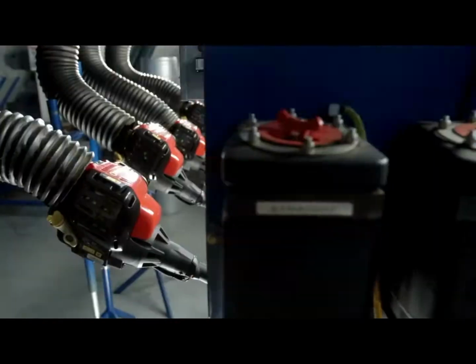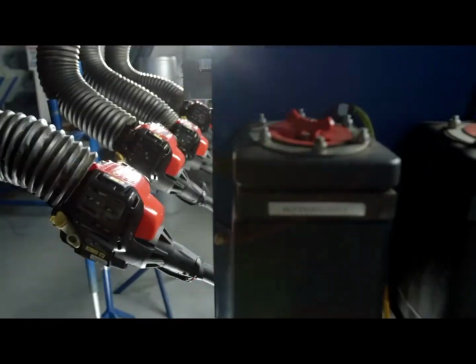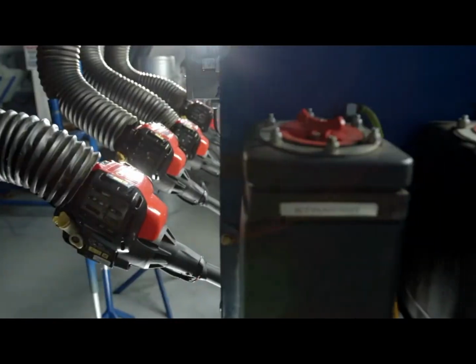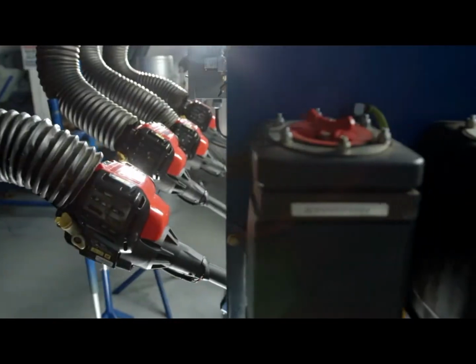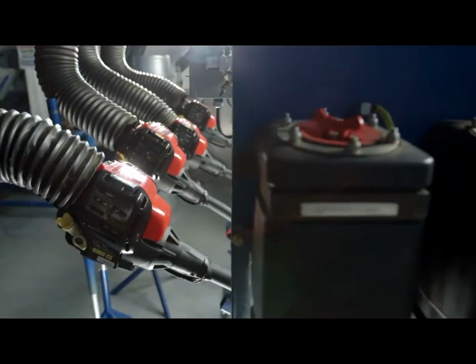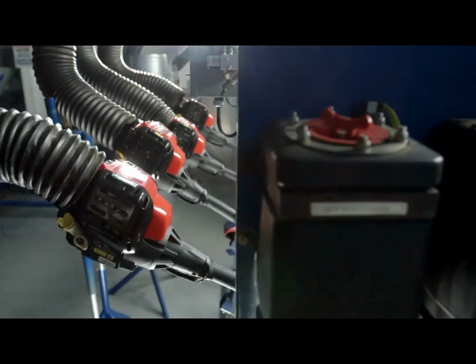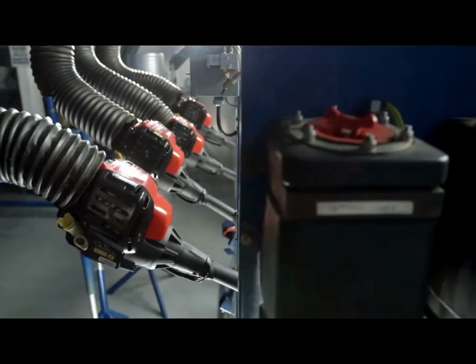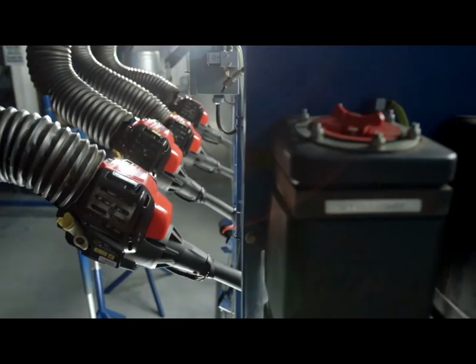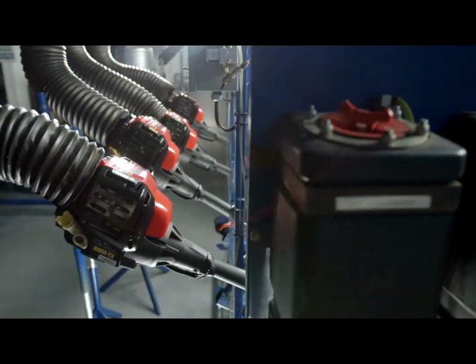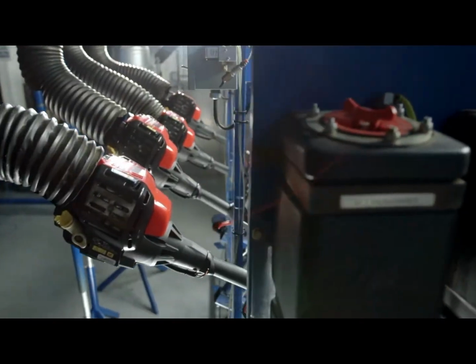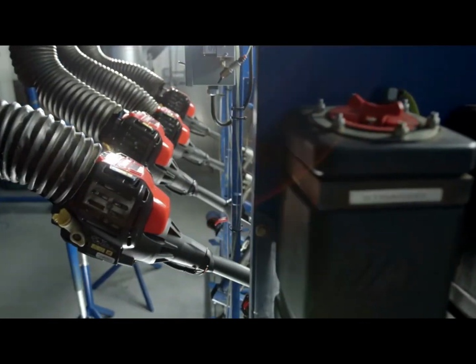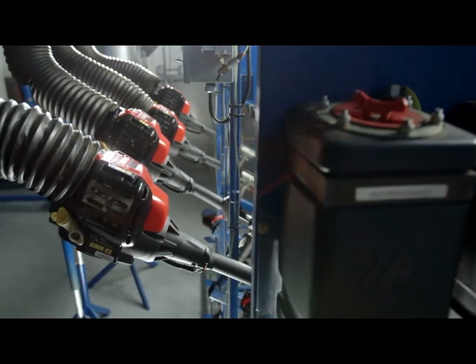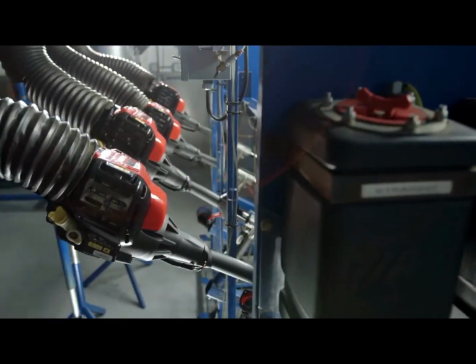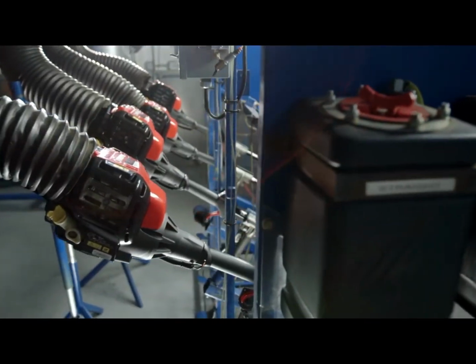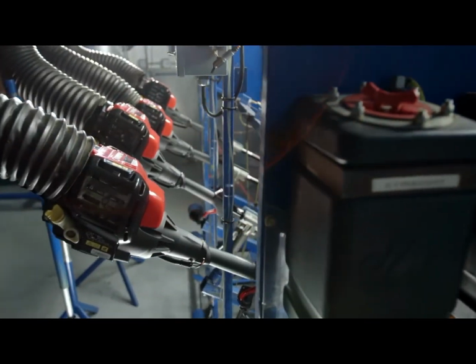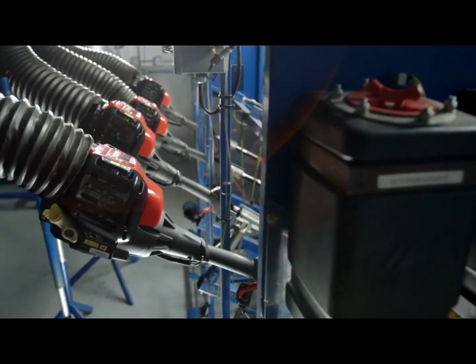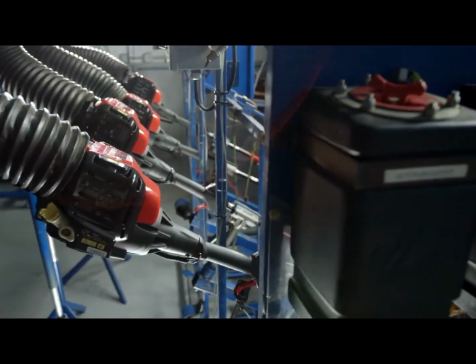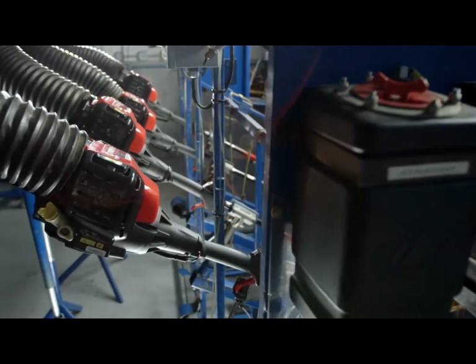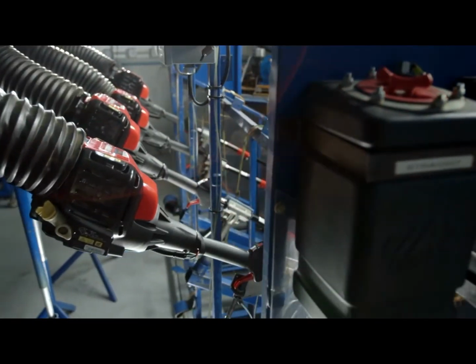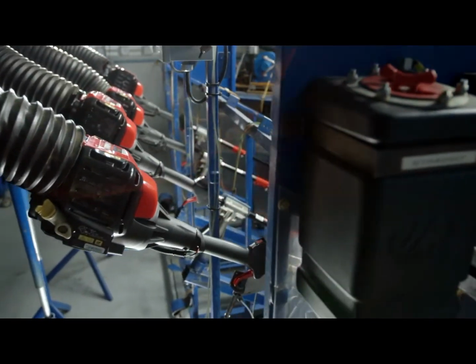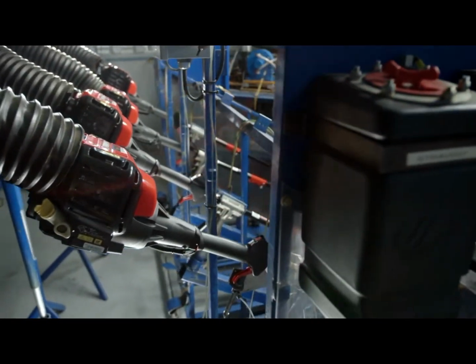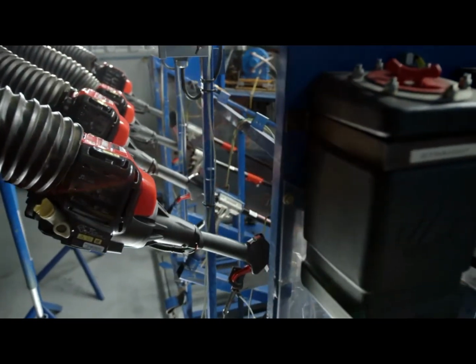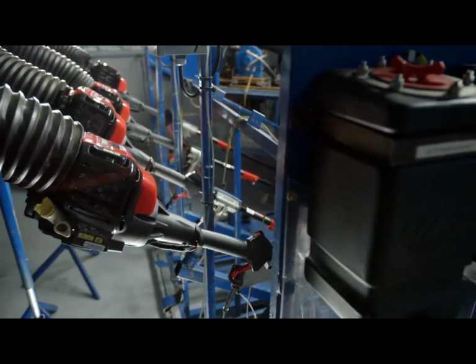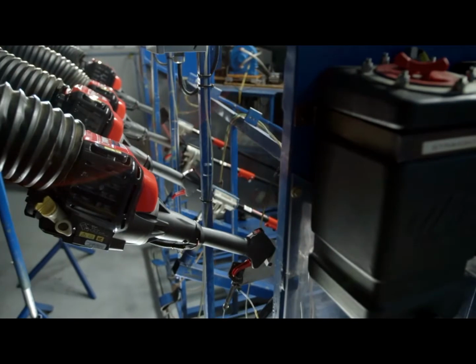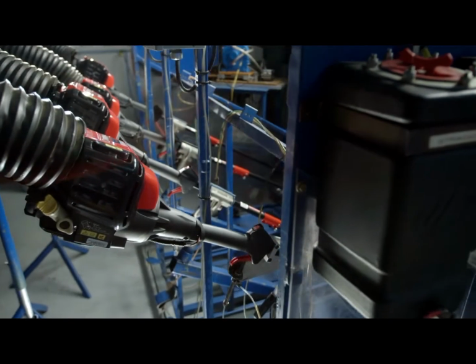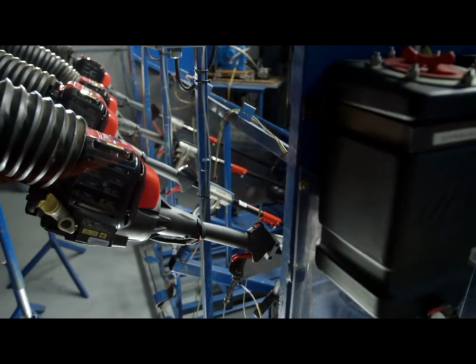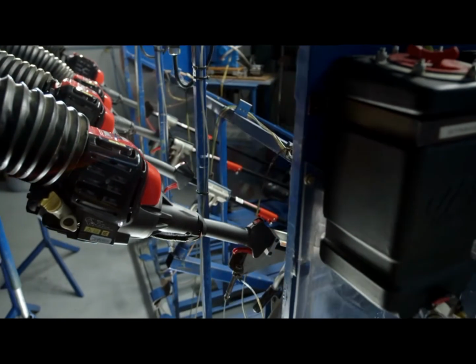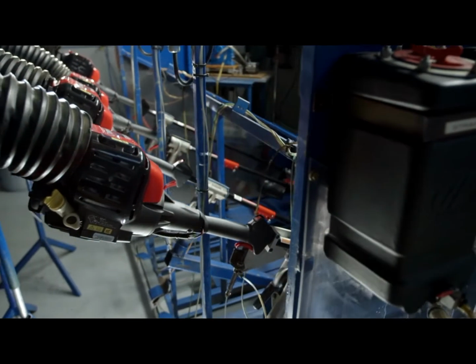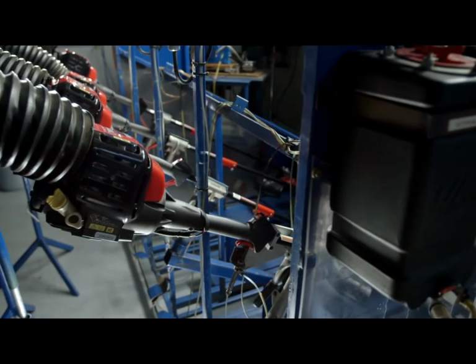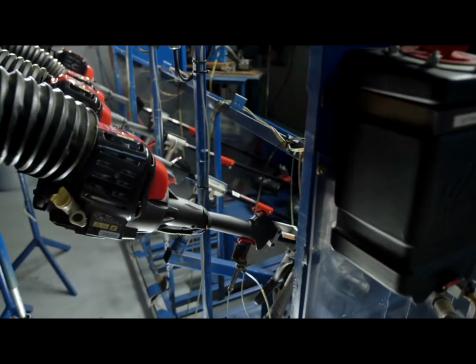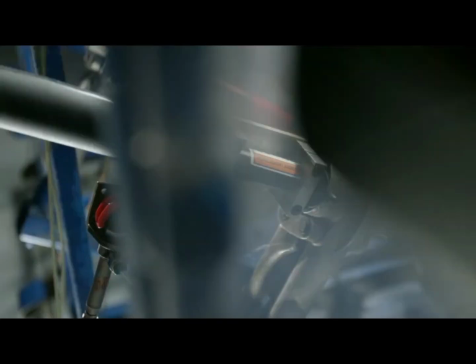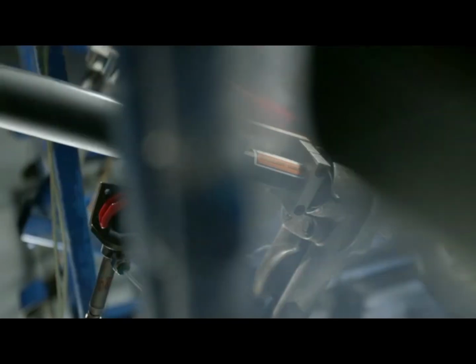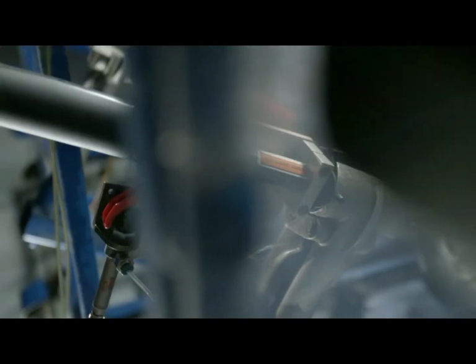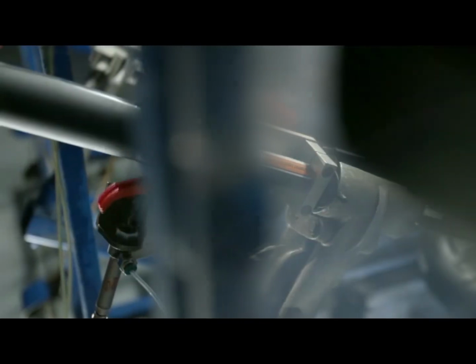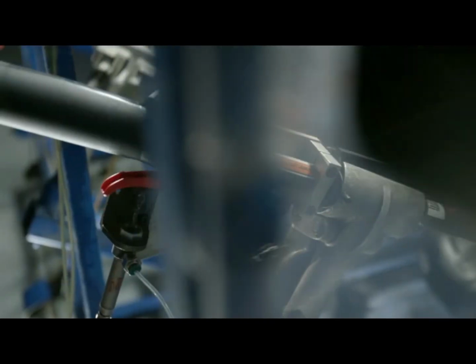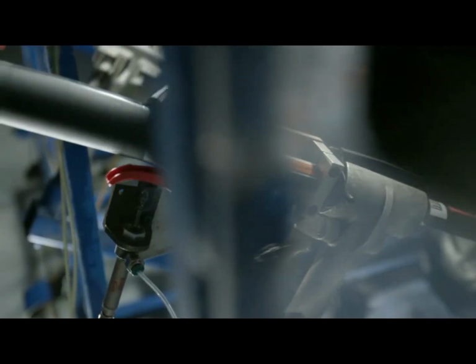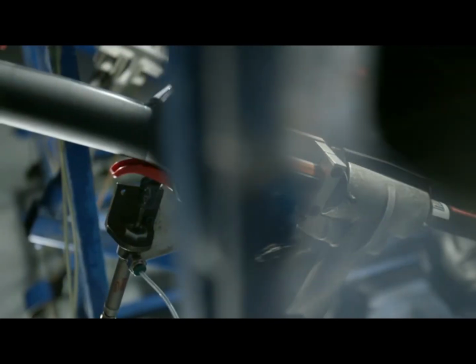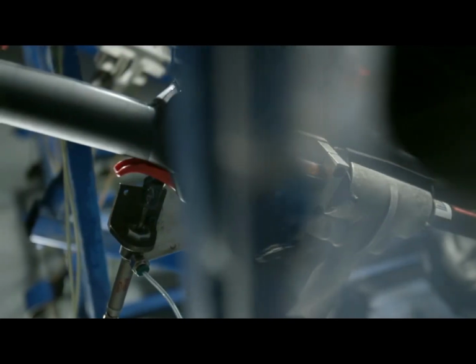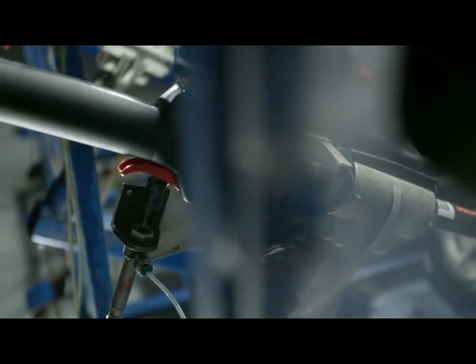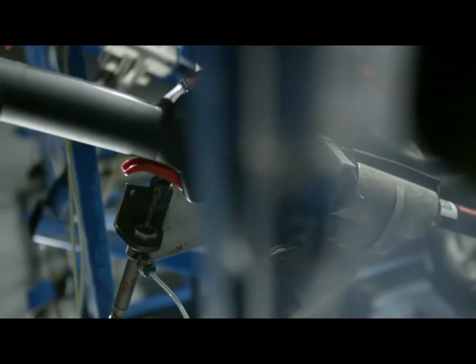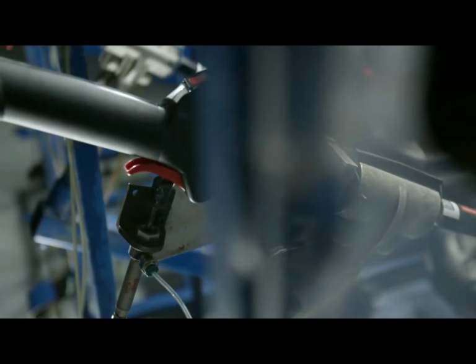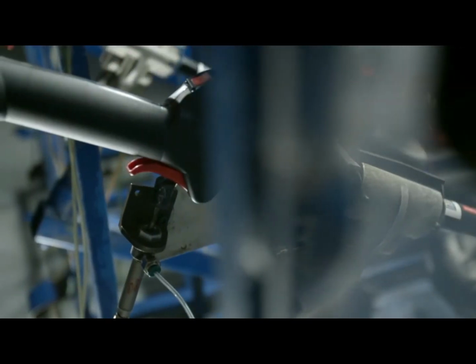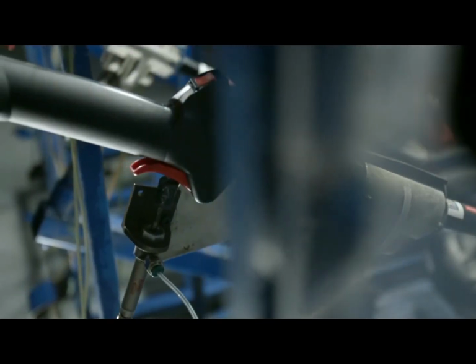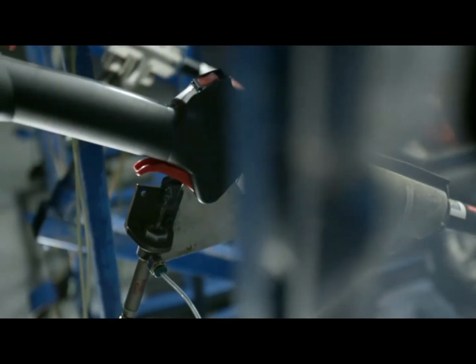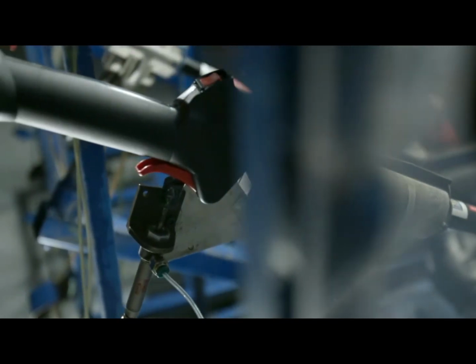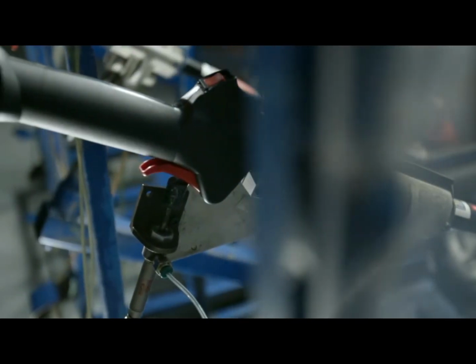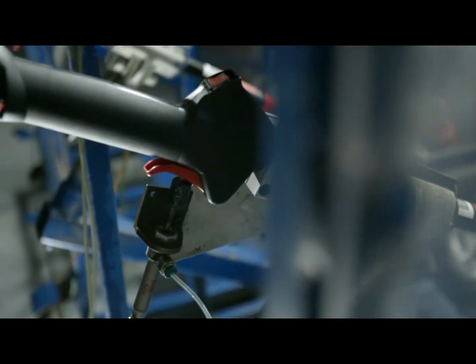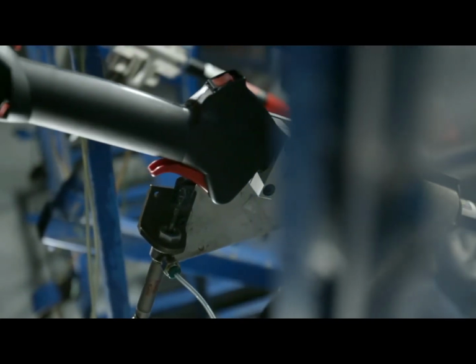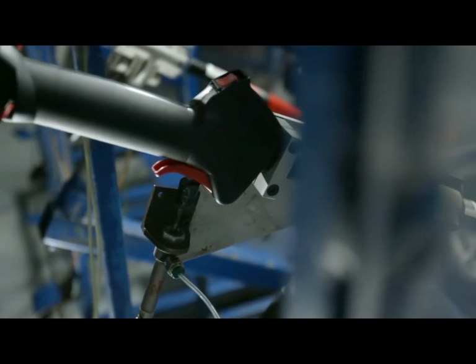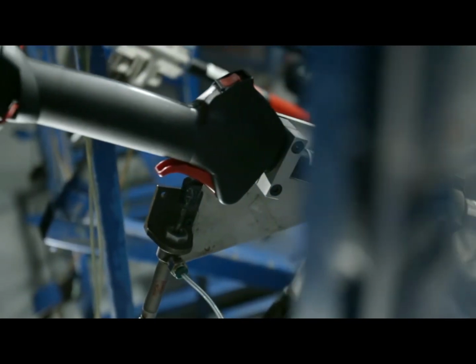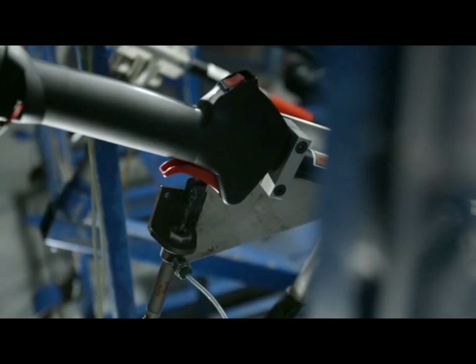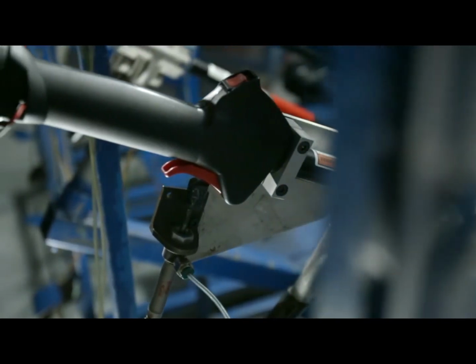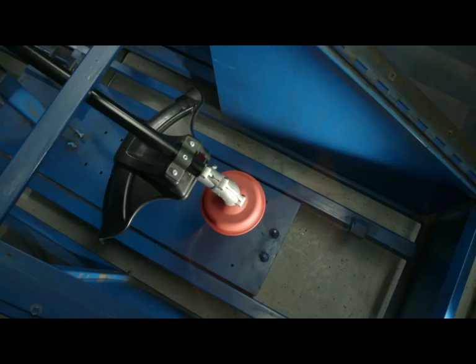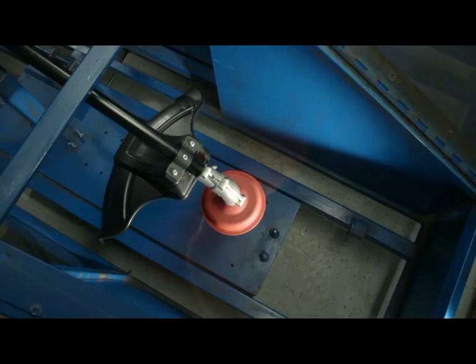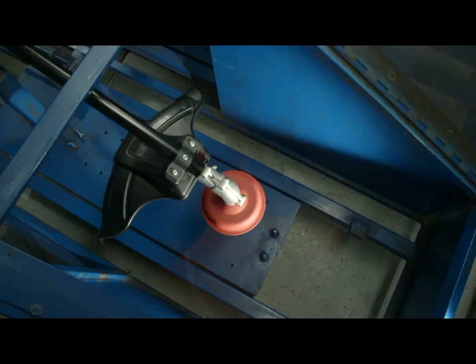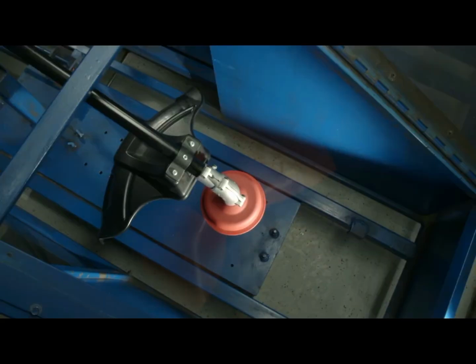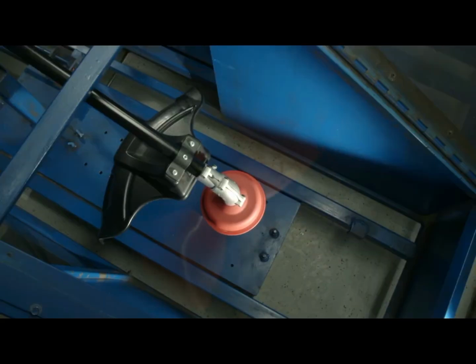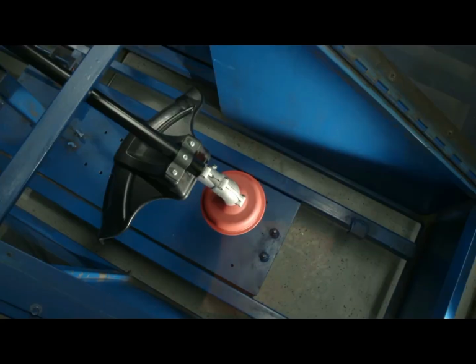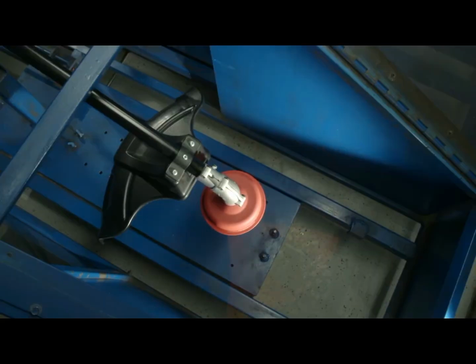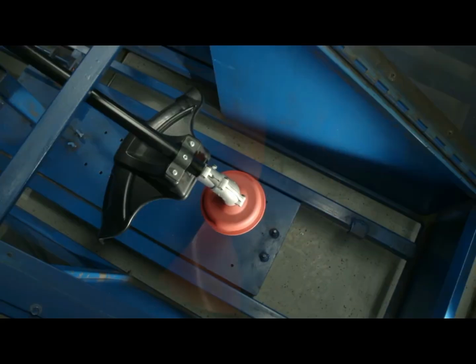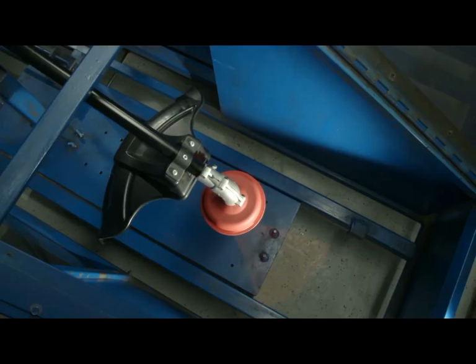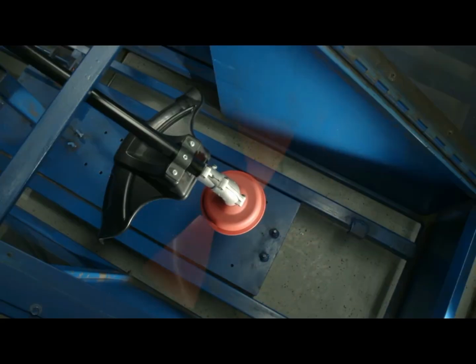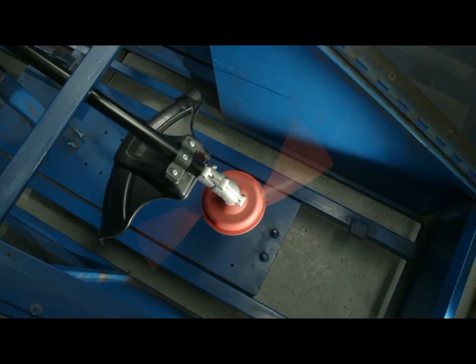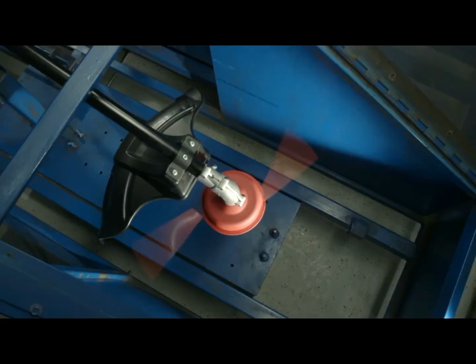Our standard endurance testing shows the no-mix engine in action. We run accelerated tests on this fixture that equates to years of customer use.